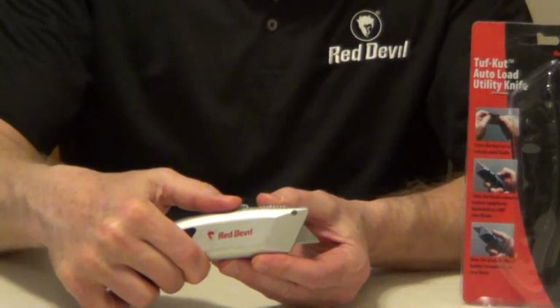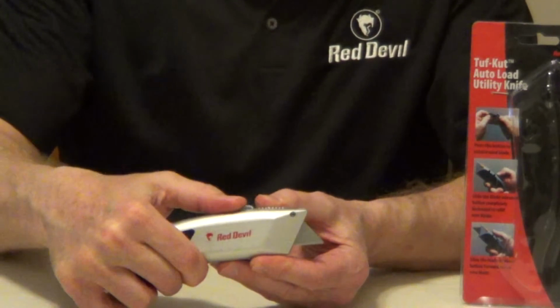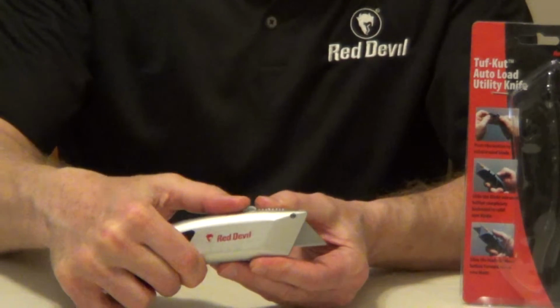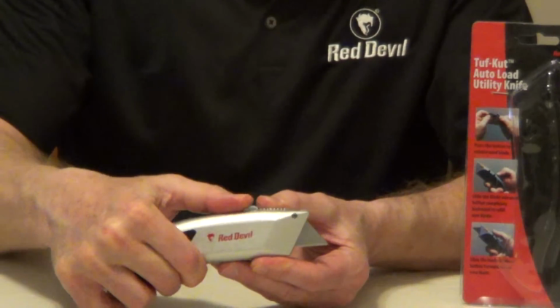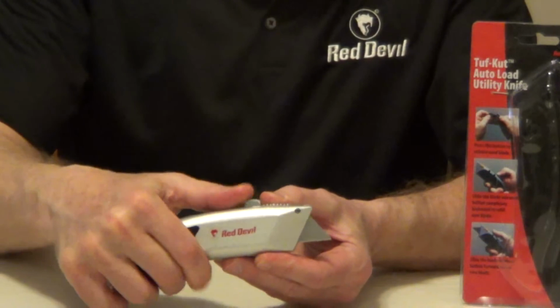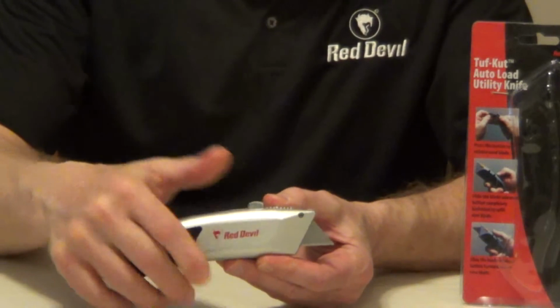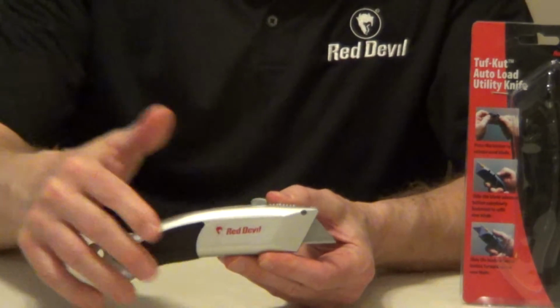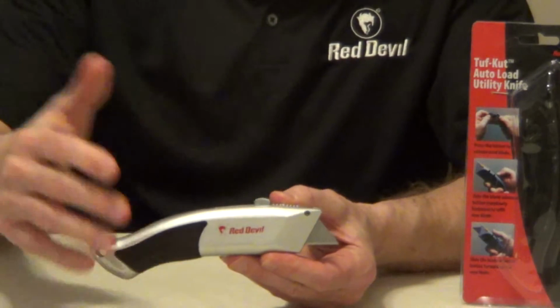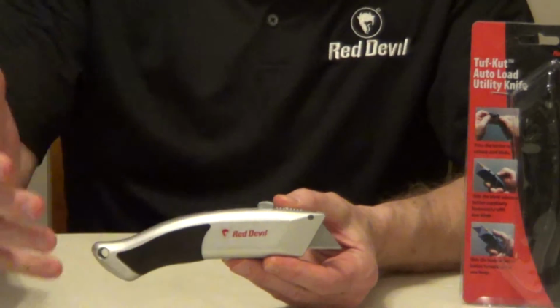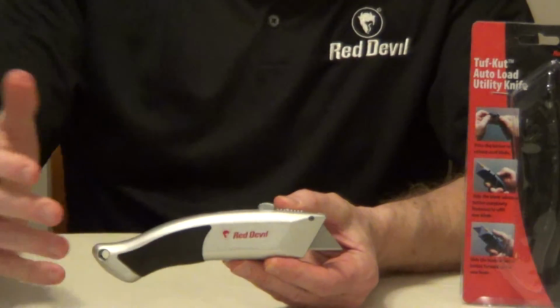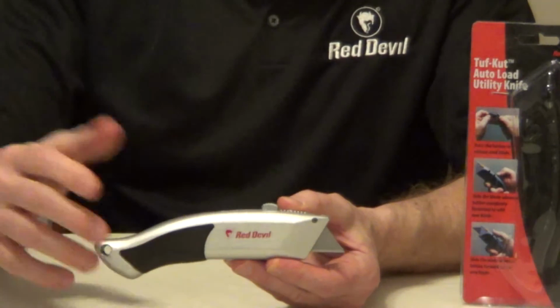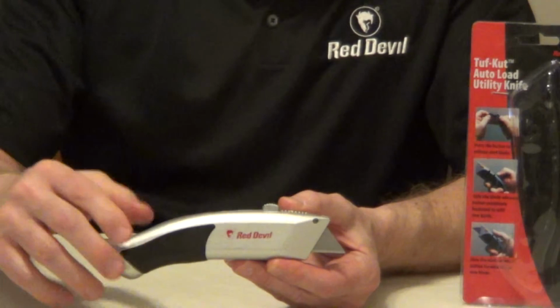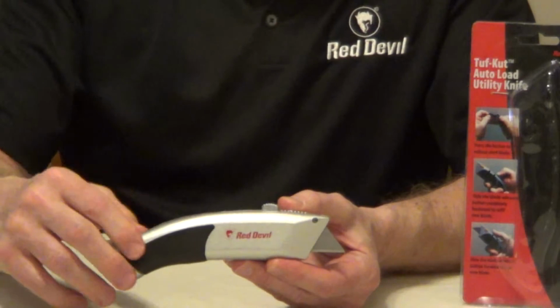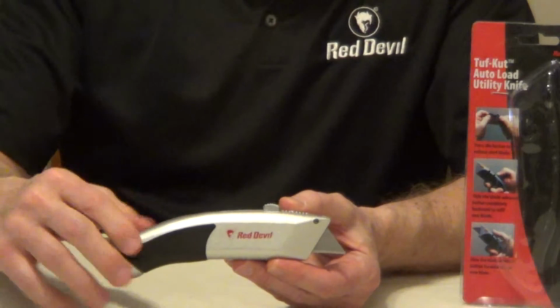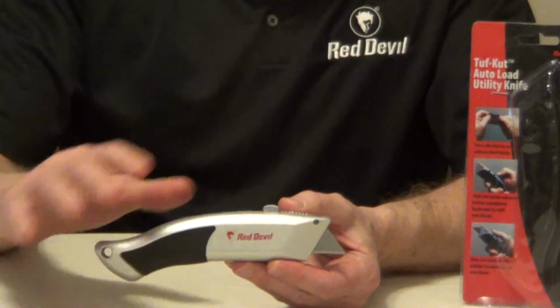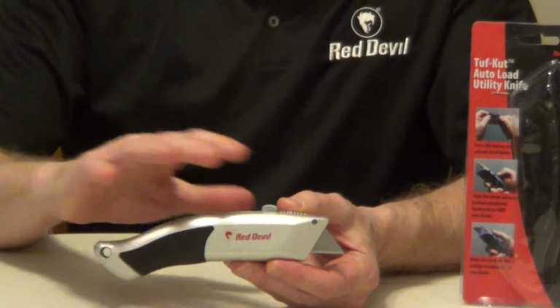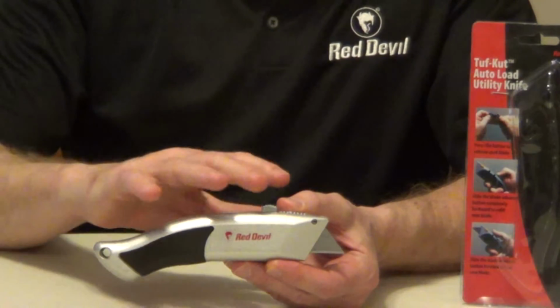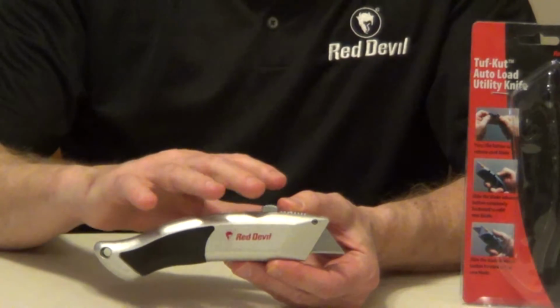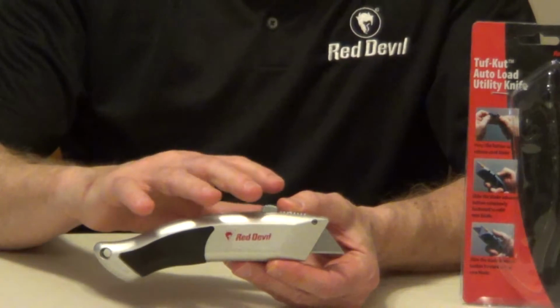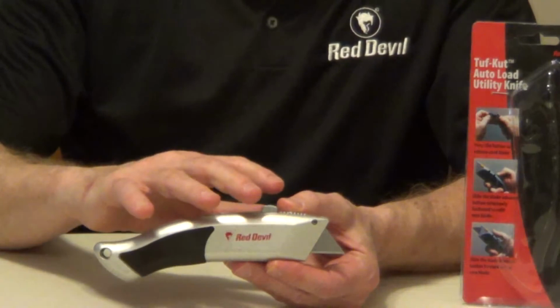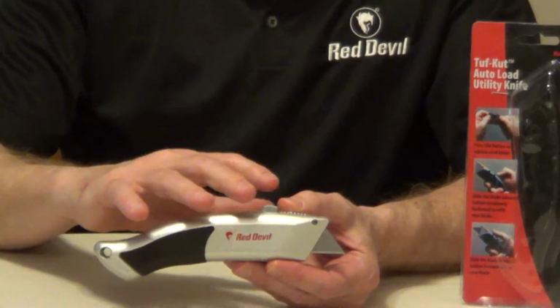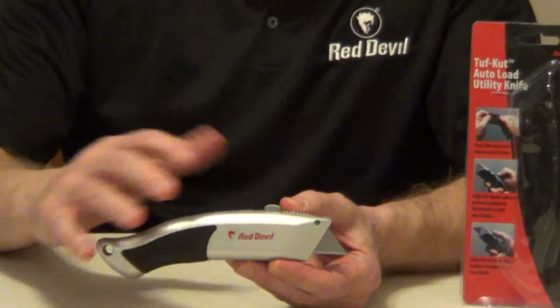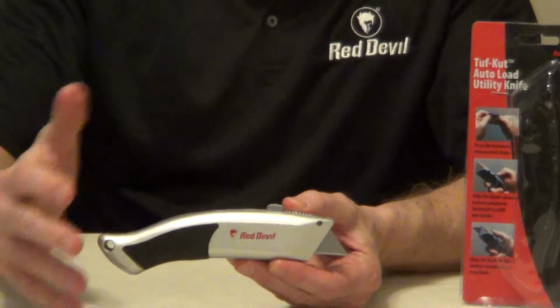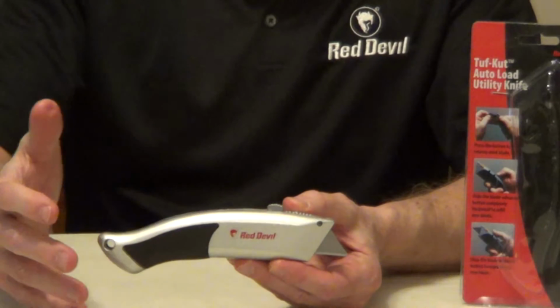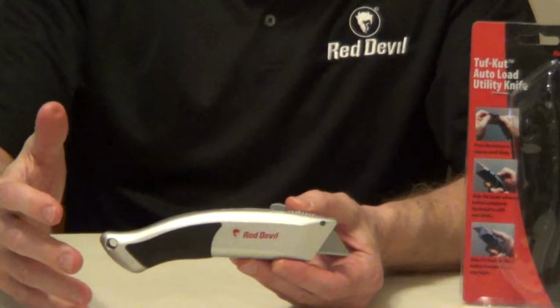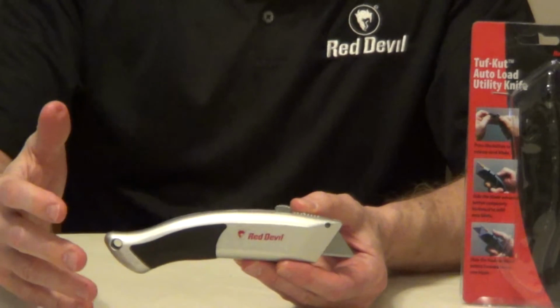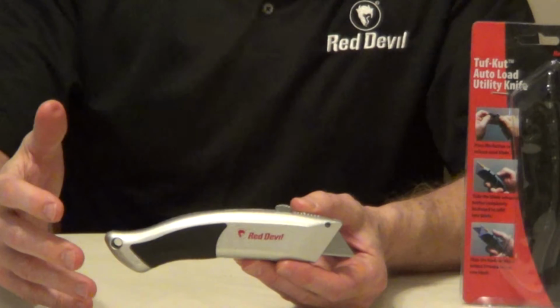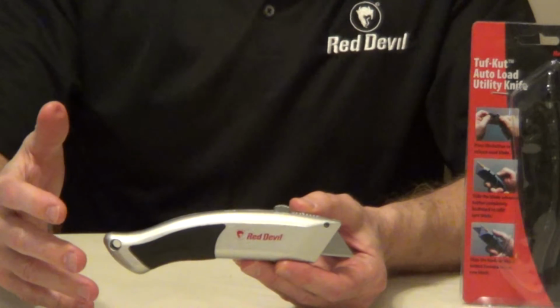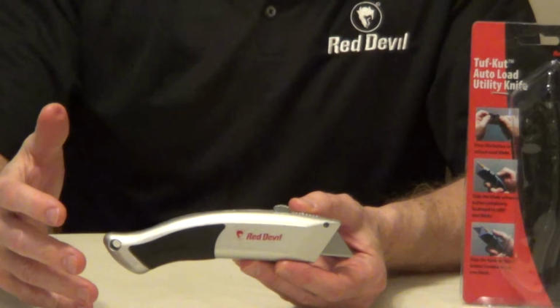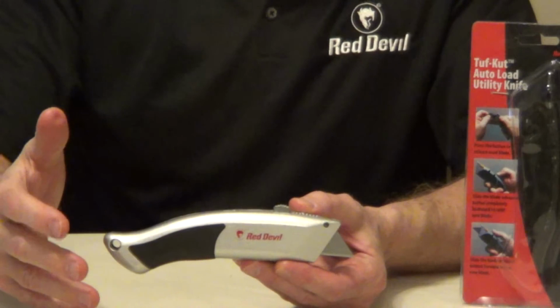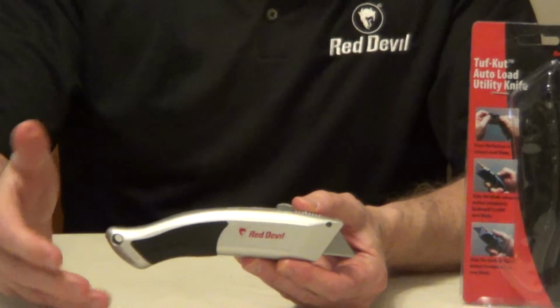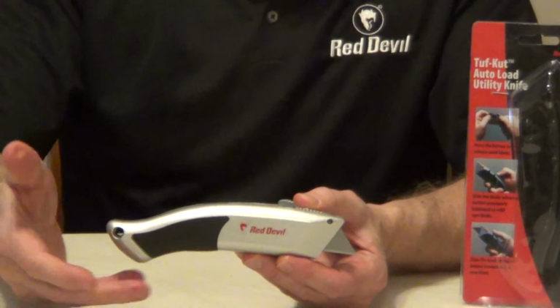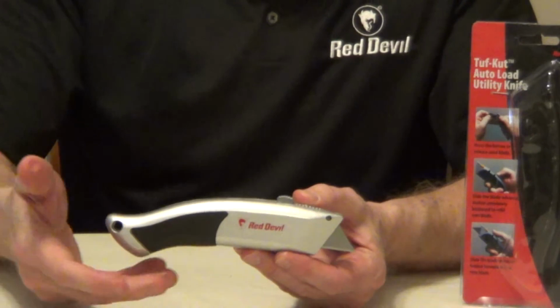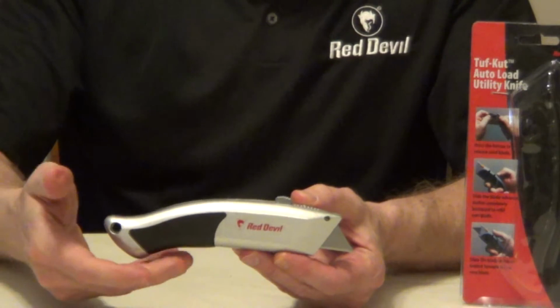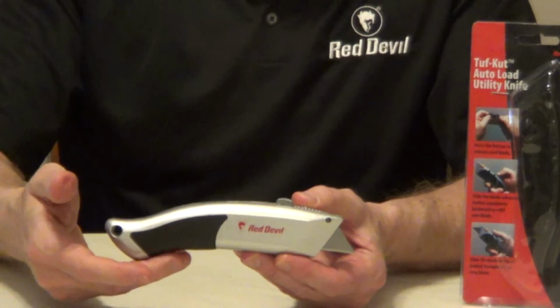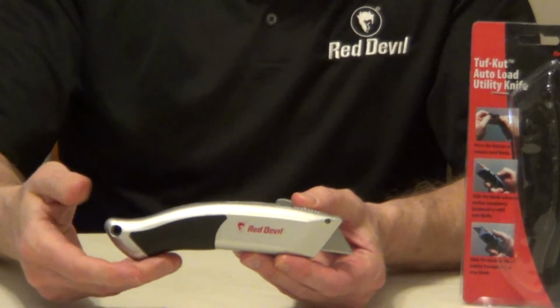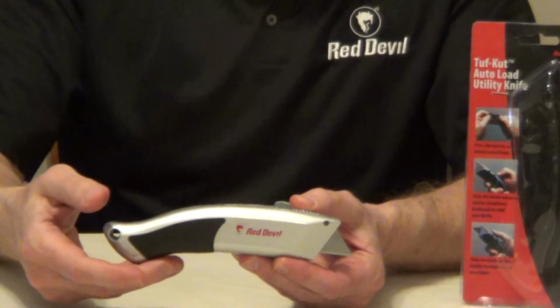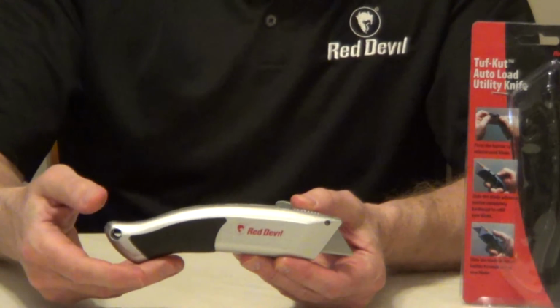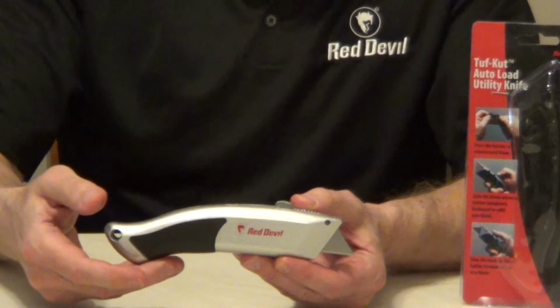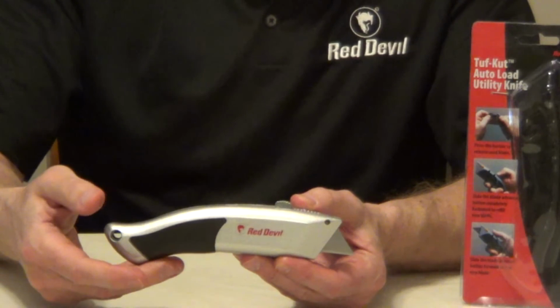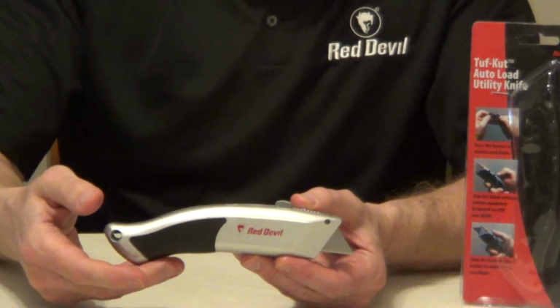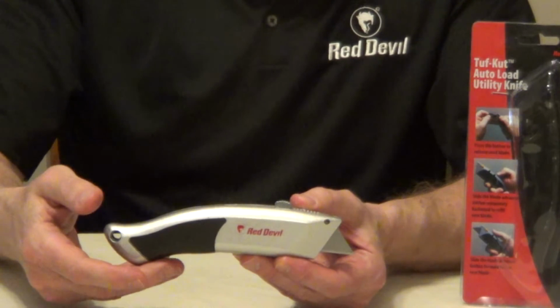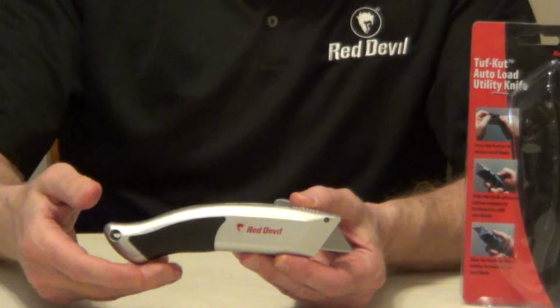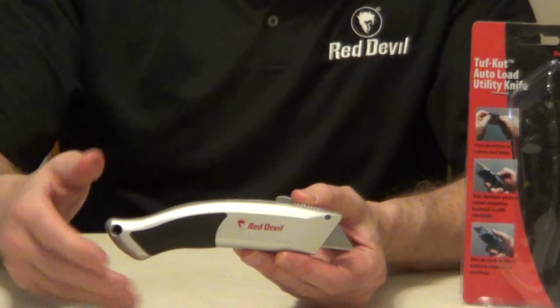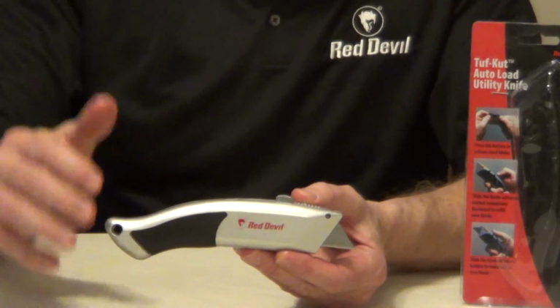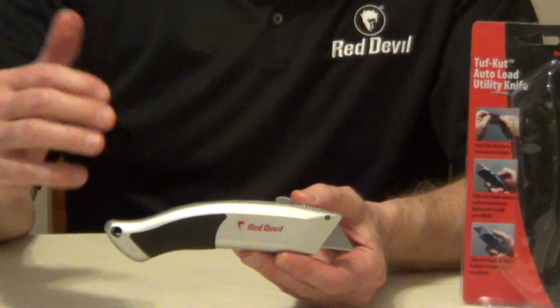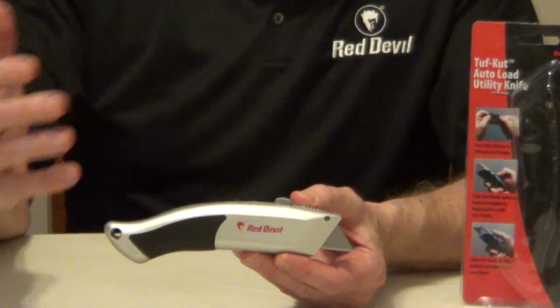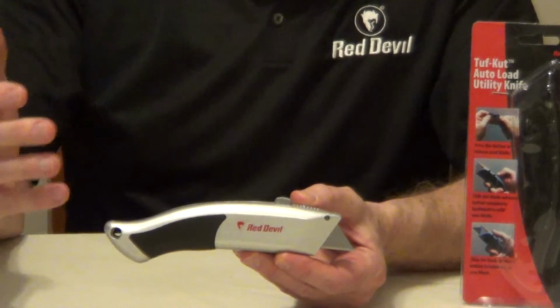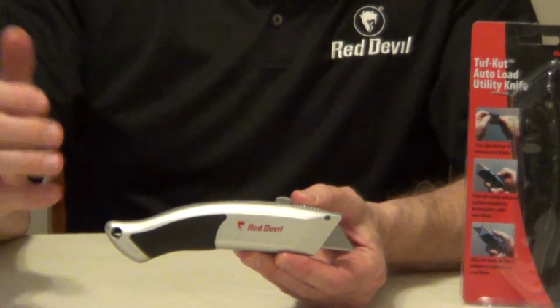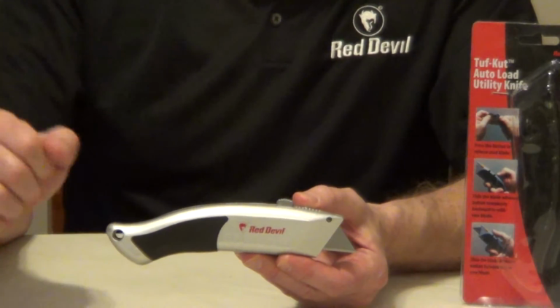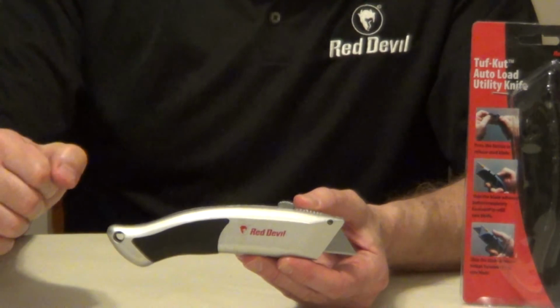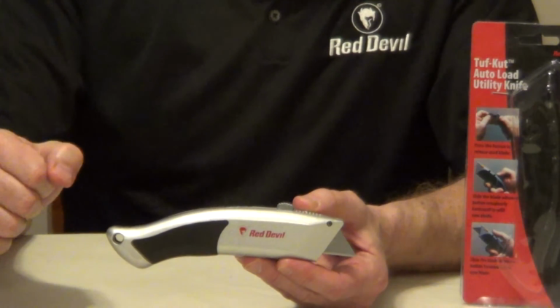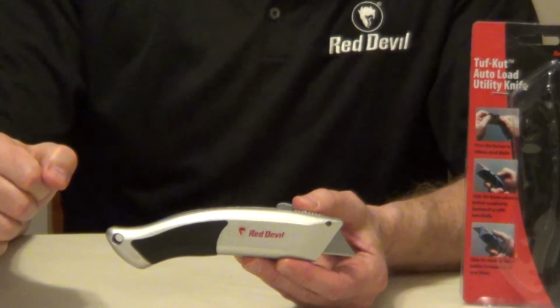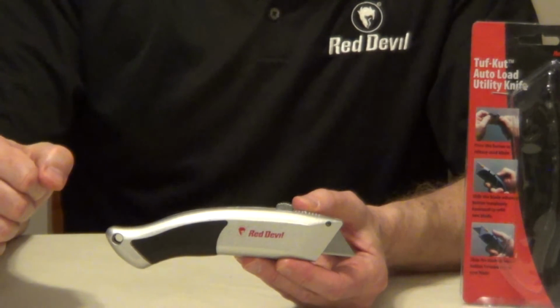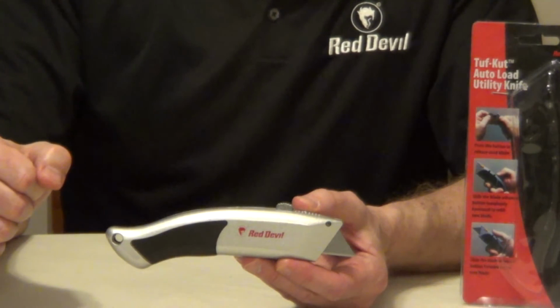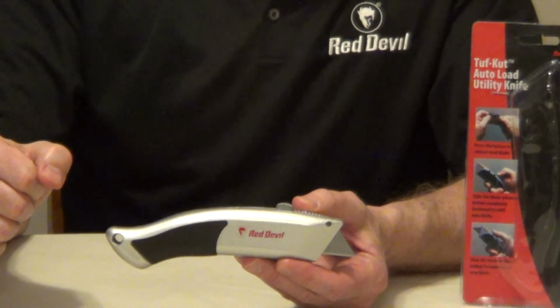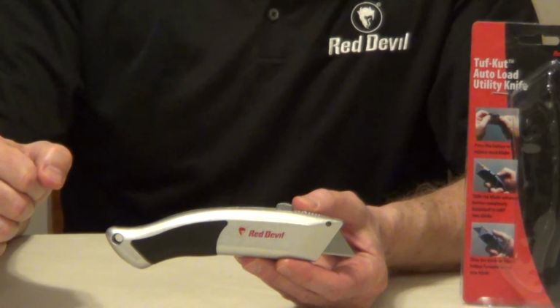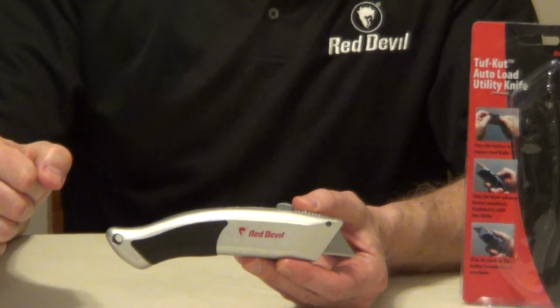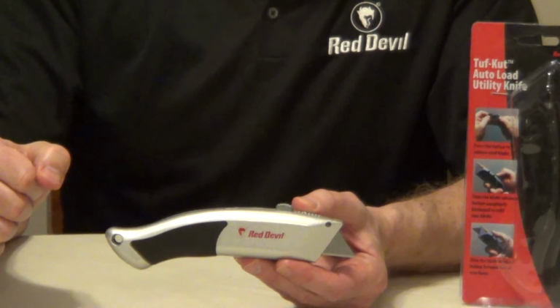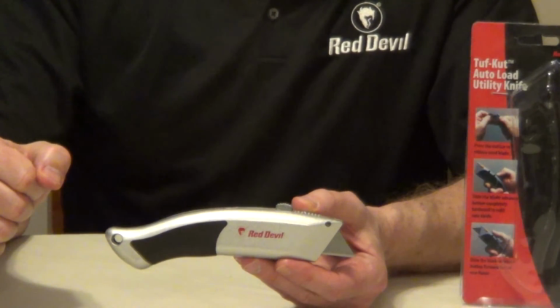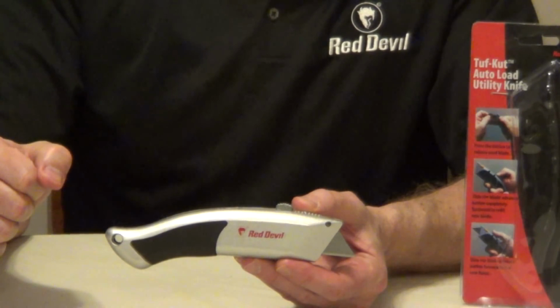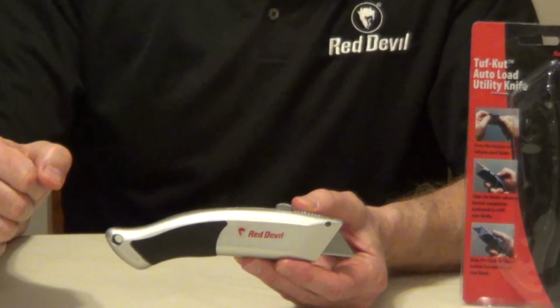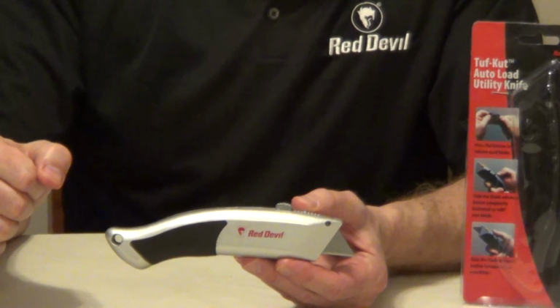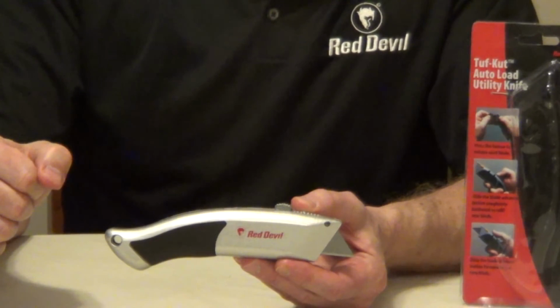So just a very nice design. The handle is ergonomic, it's non-slip, and I'll put more information underneath the video.